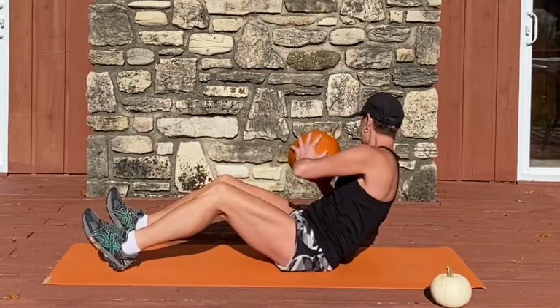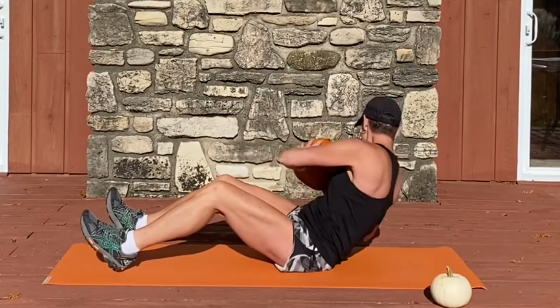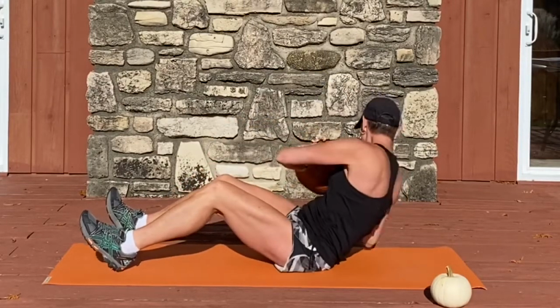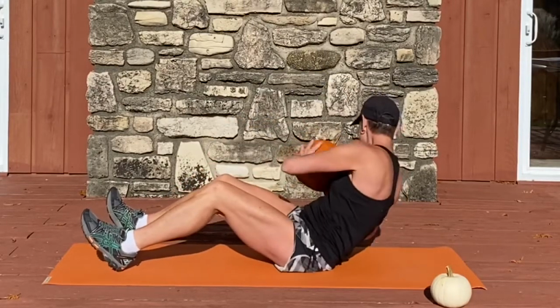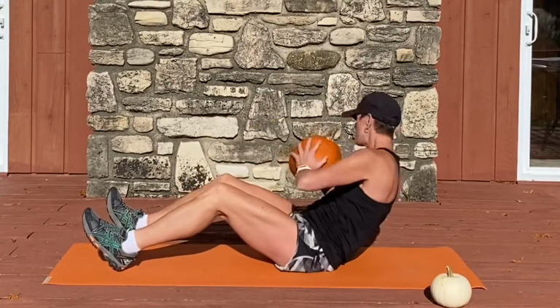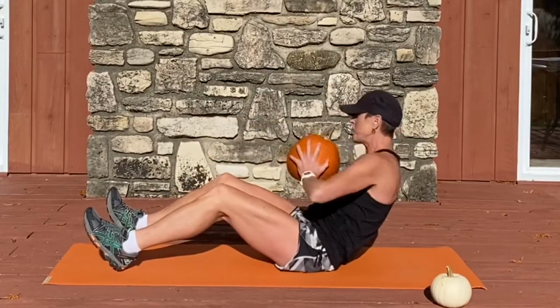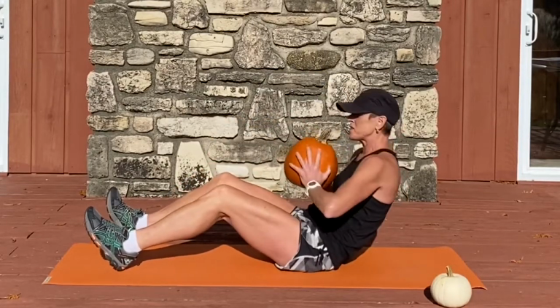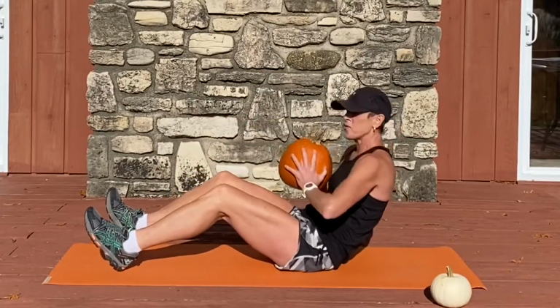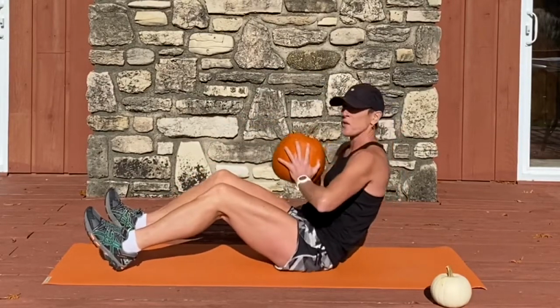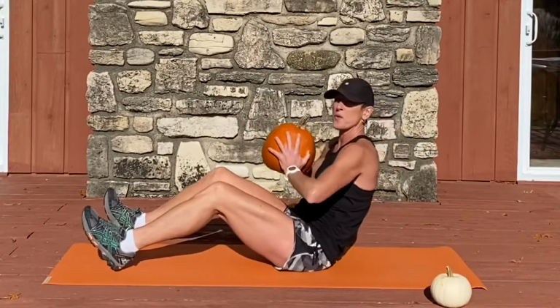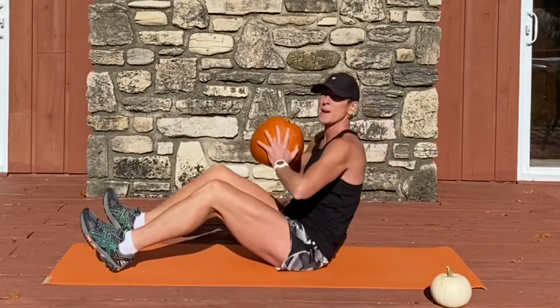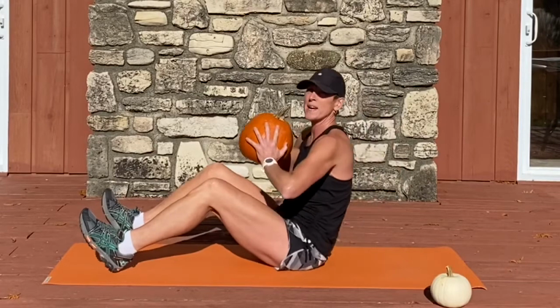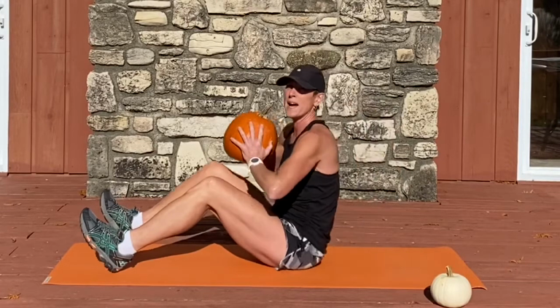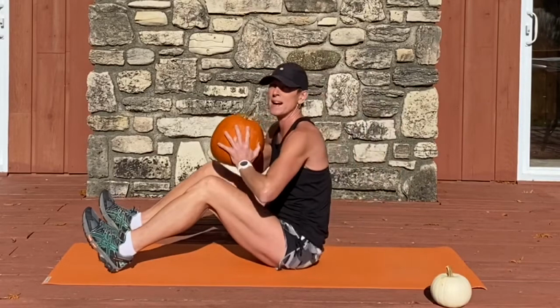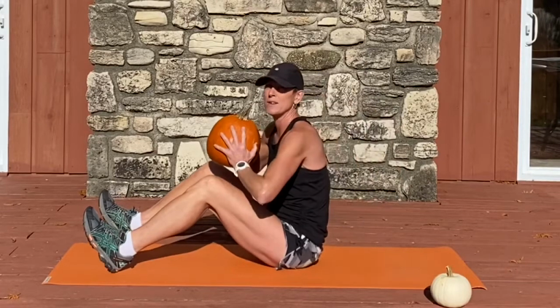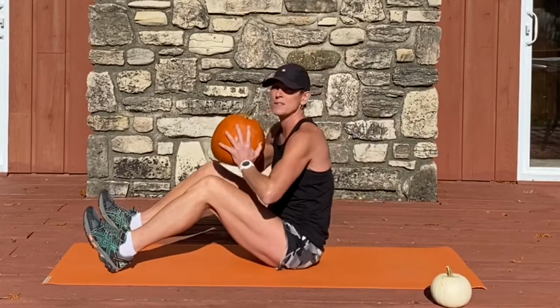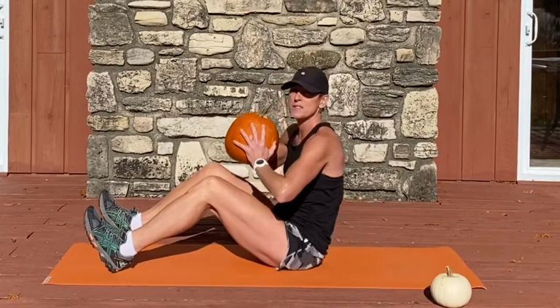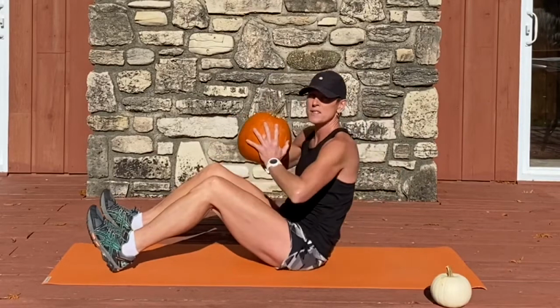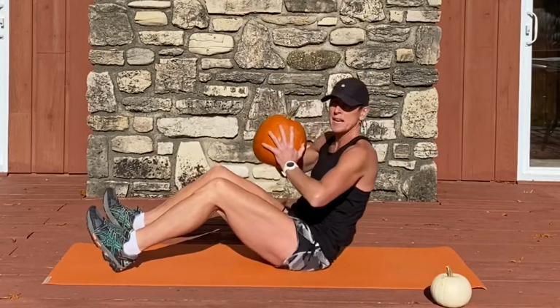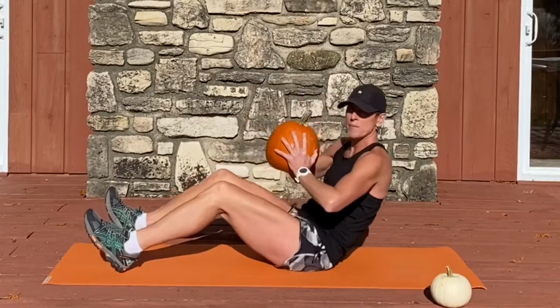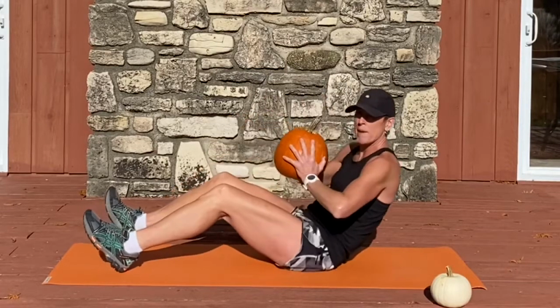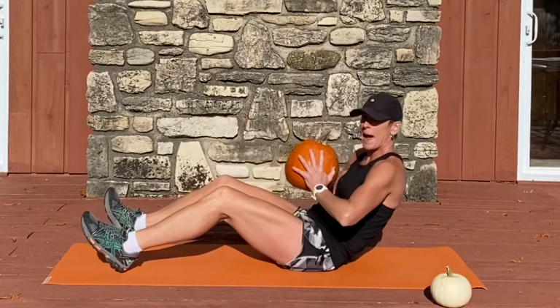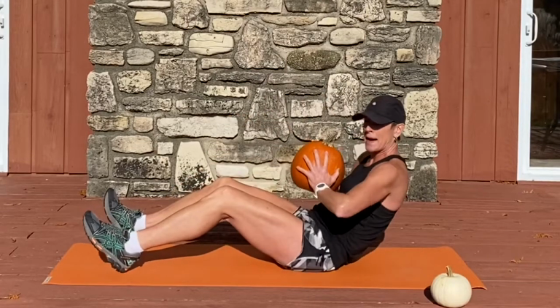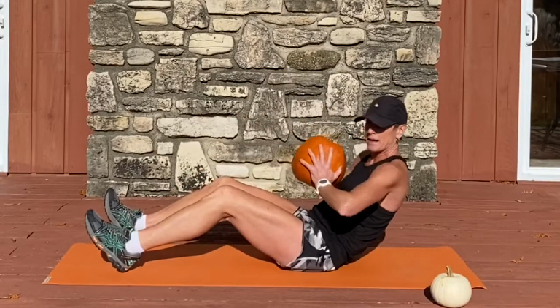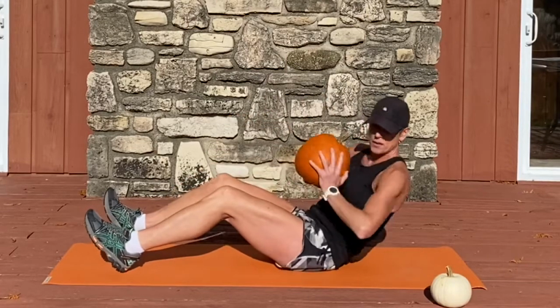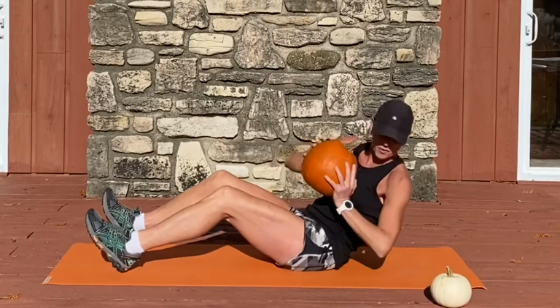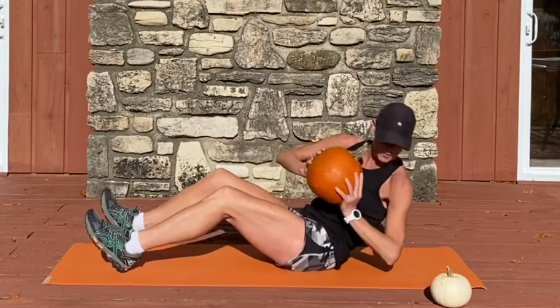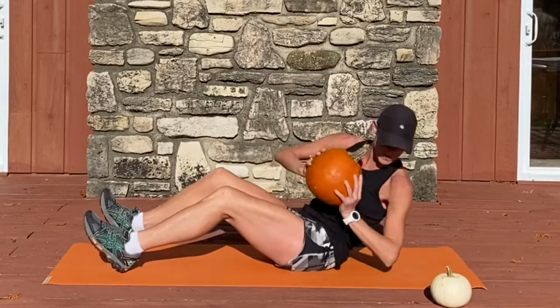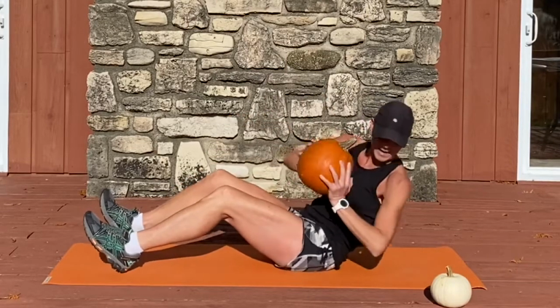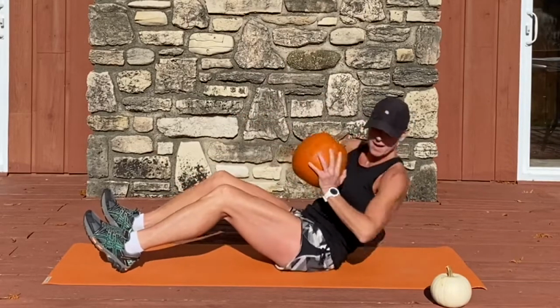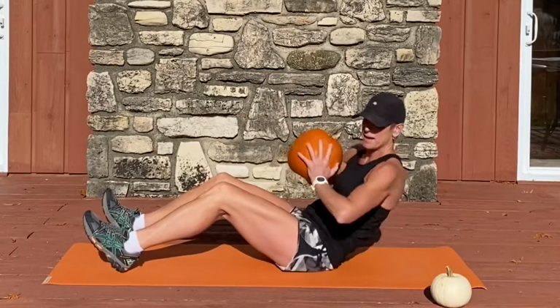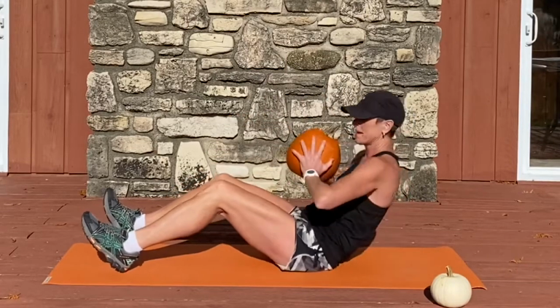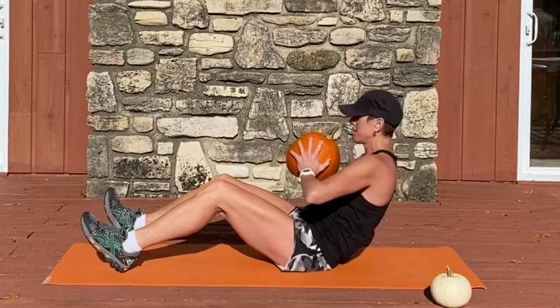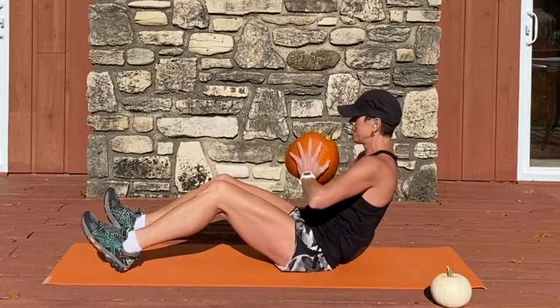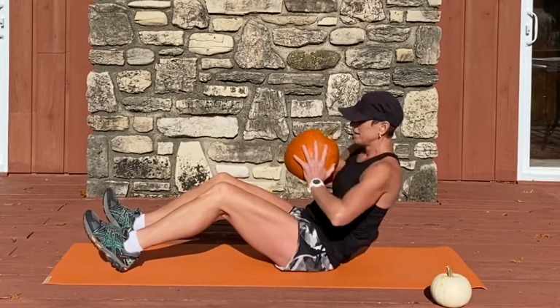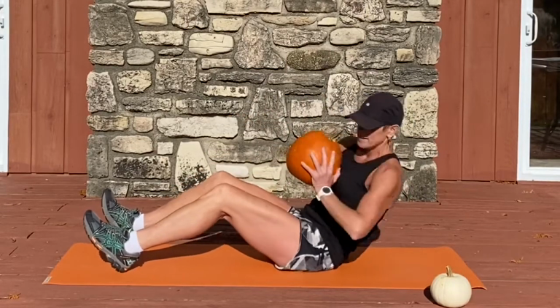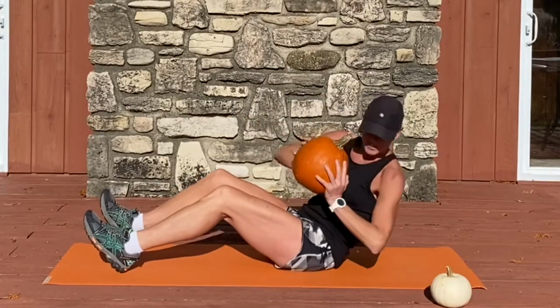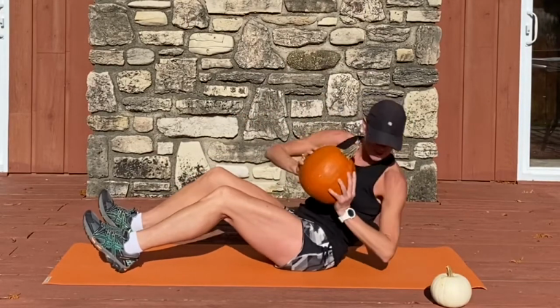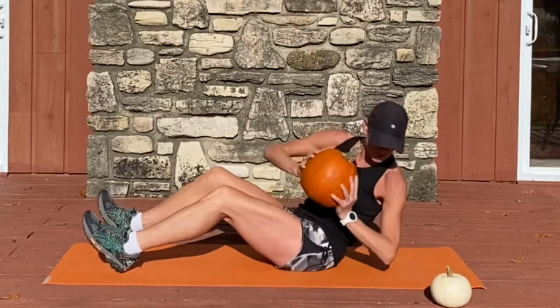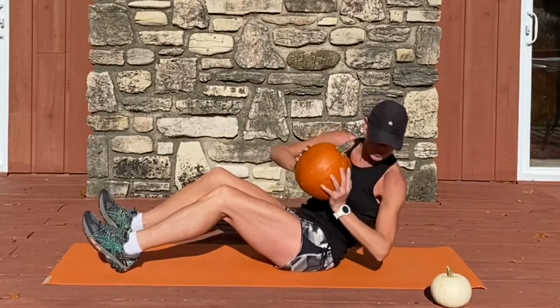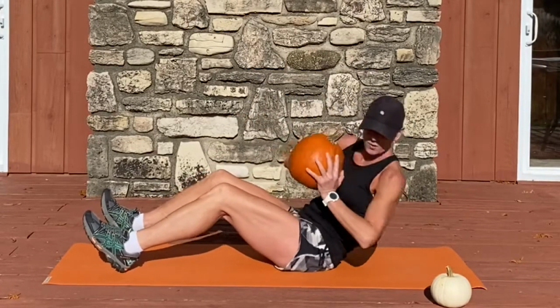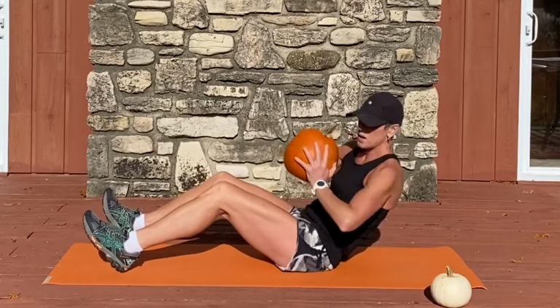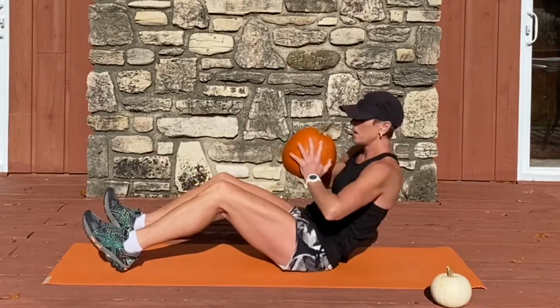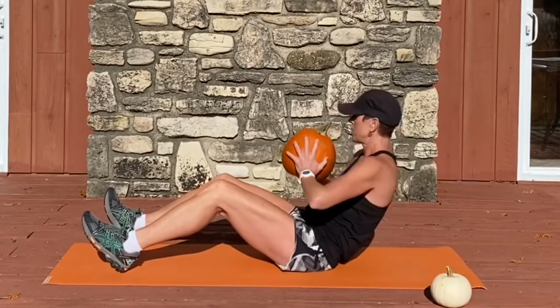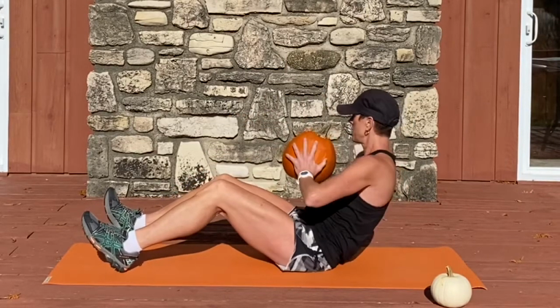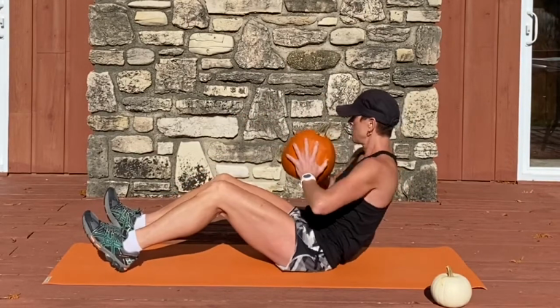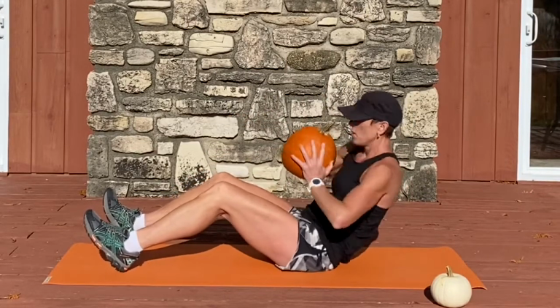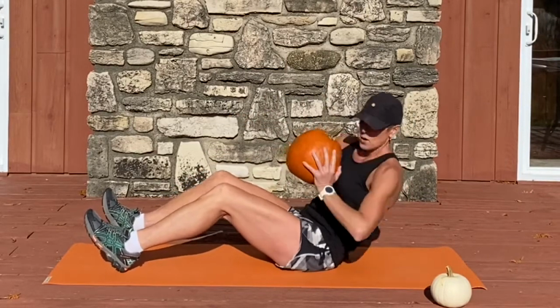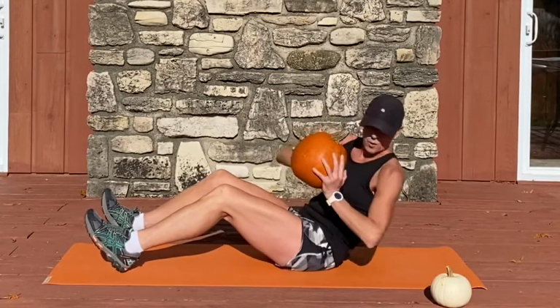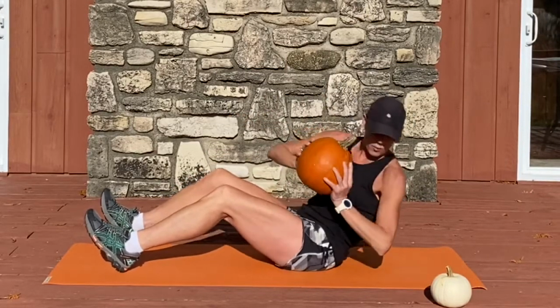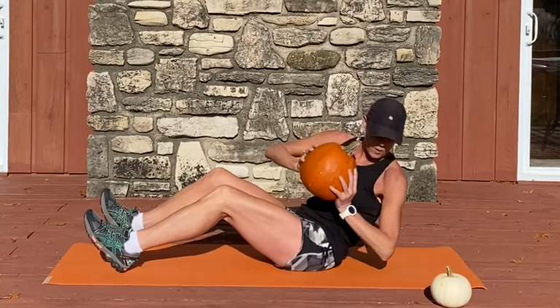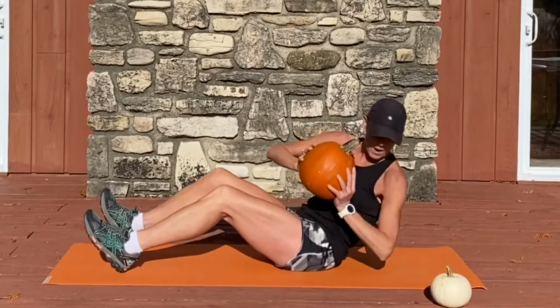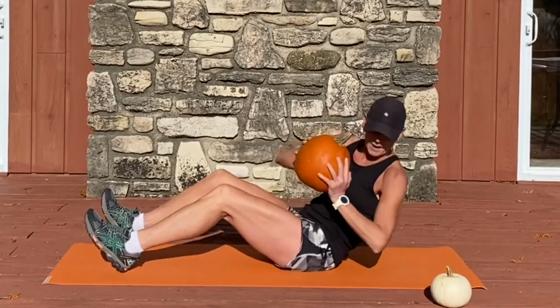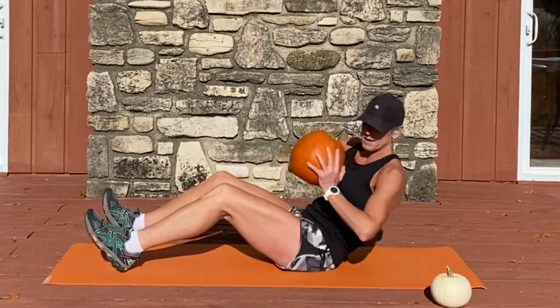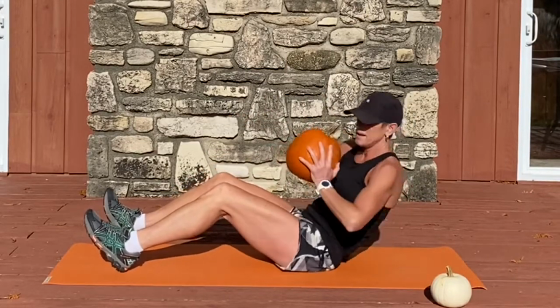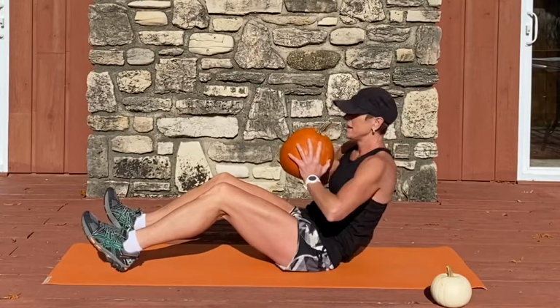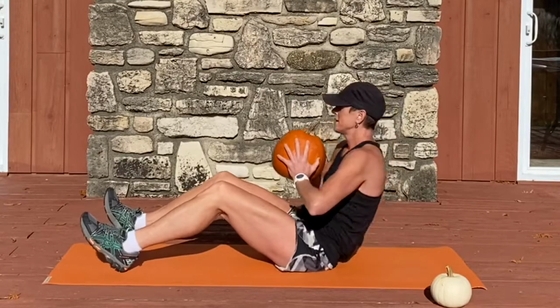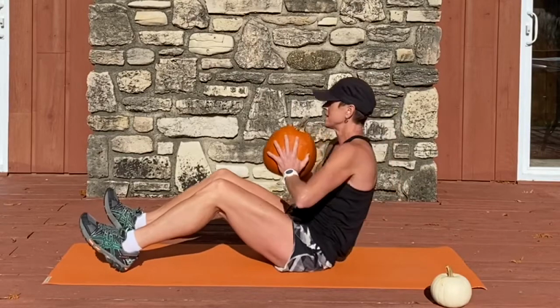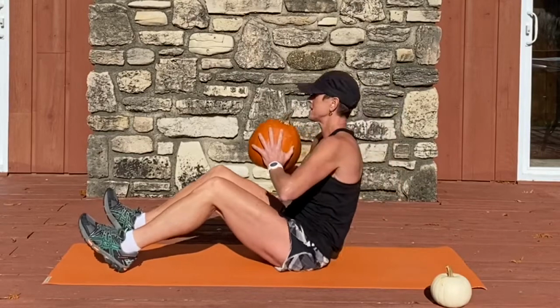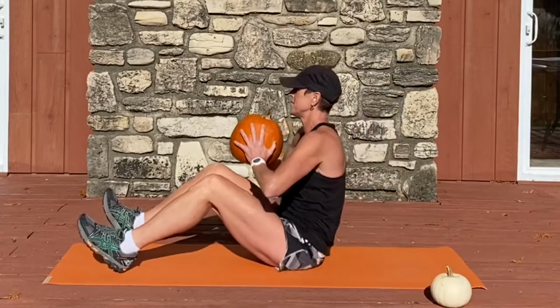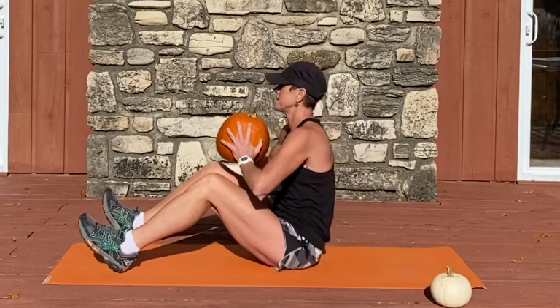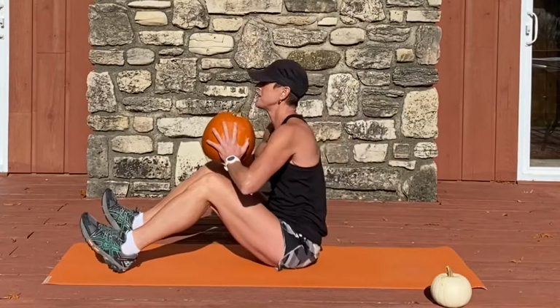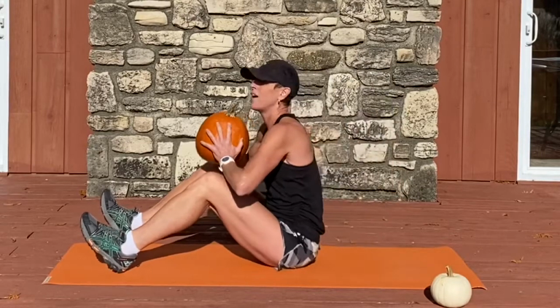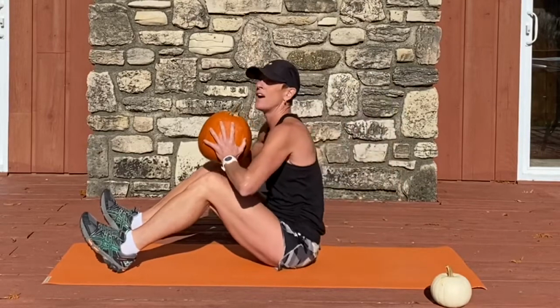Now we twist for three counts. Lean back — three, two, one. Sit tall.